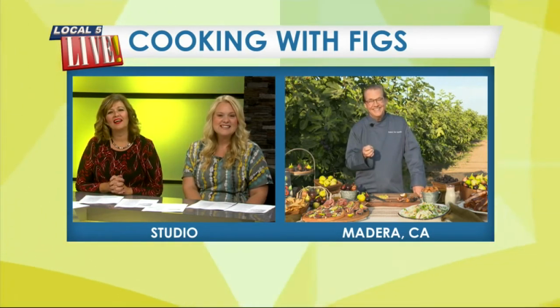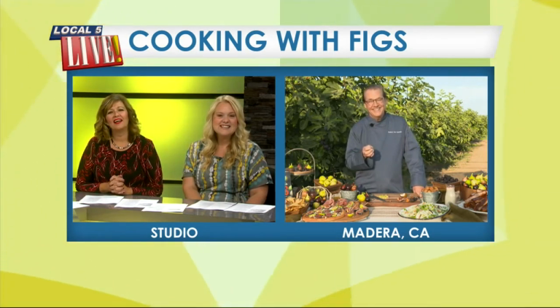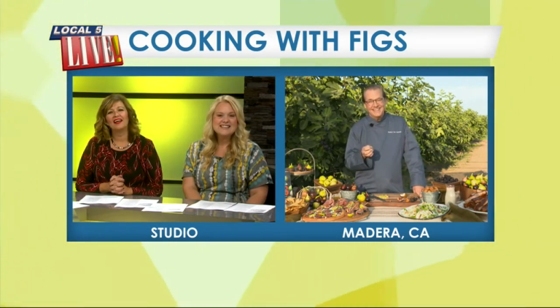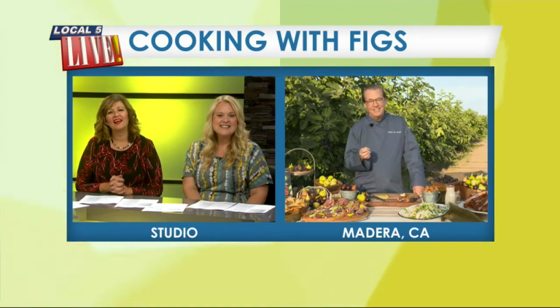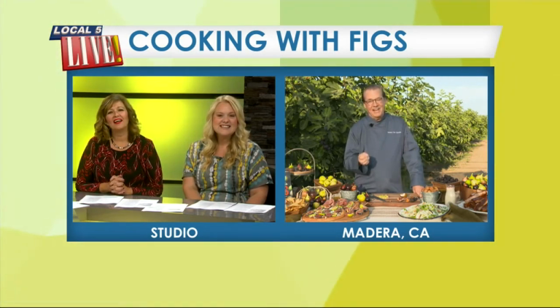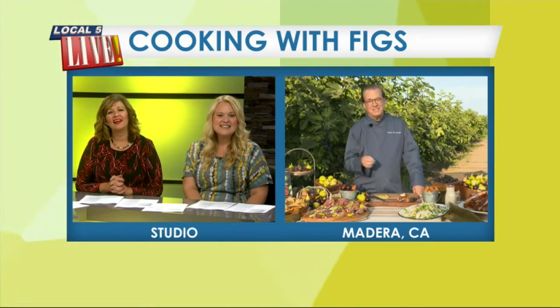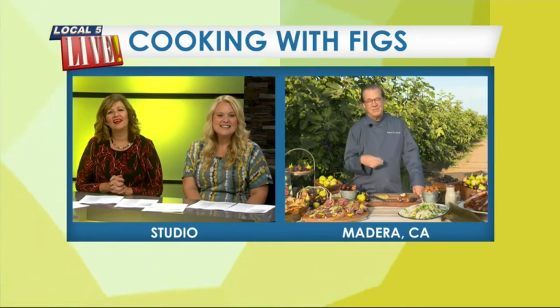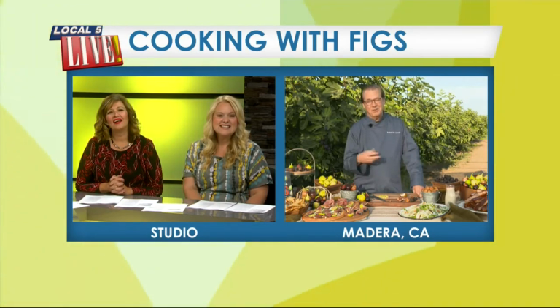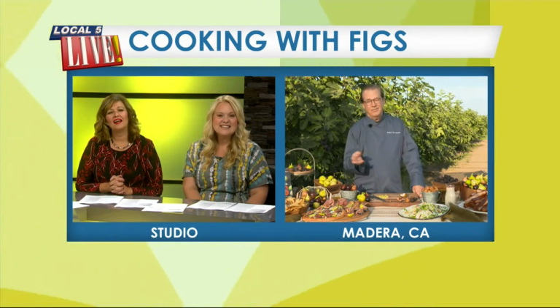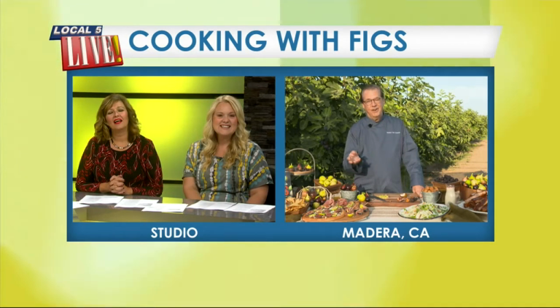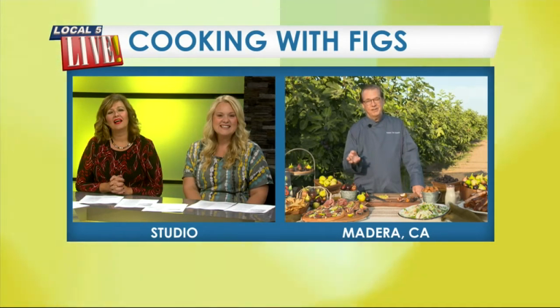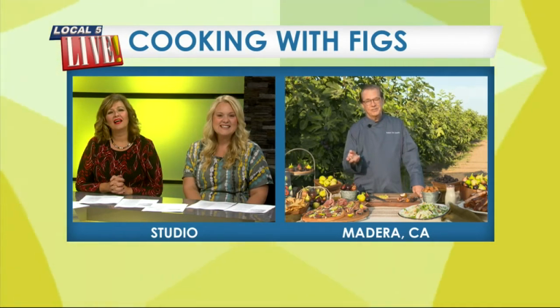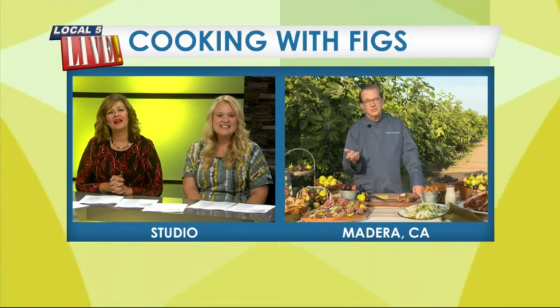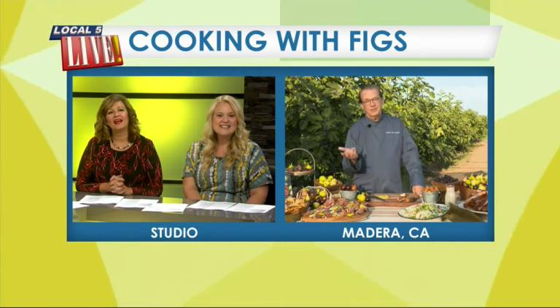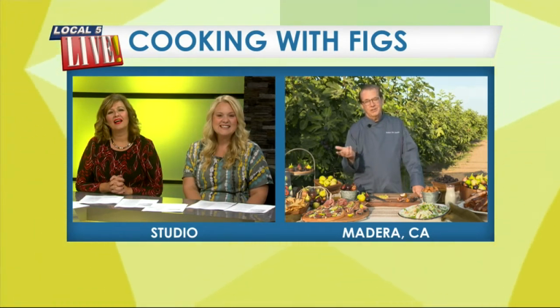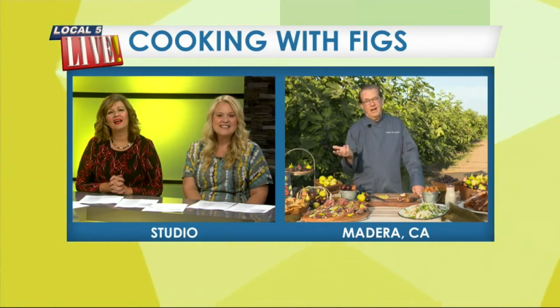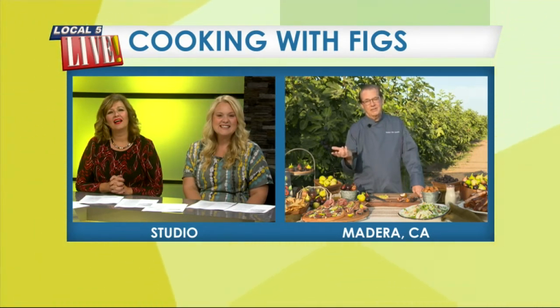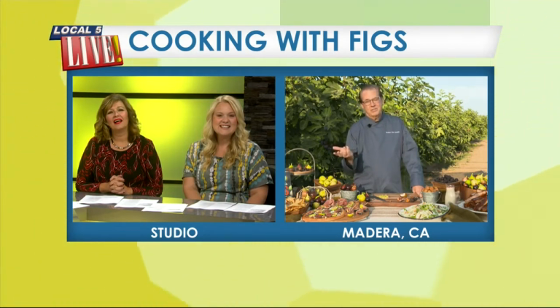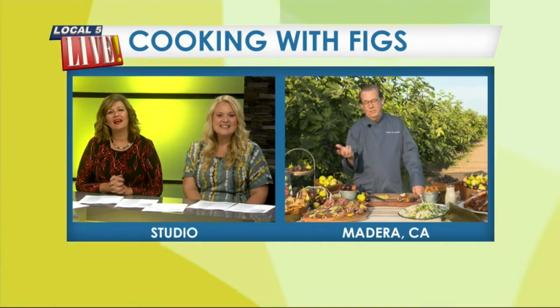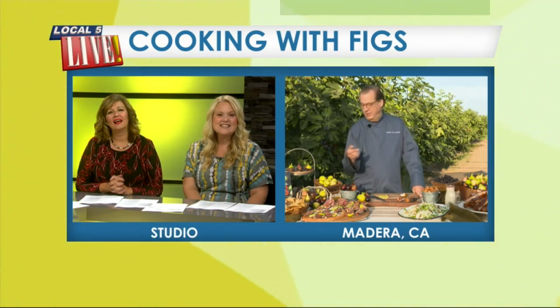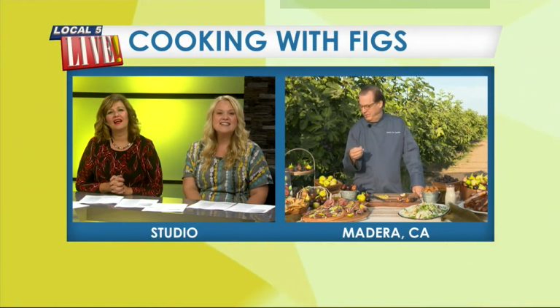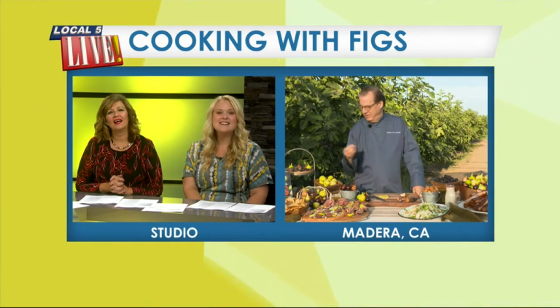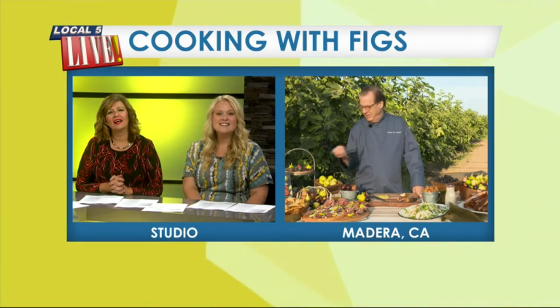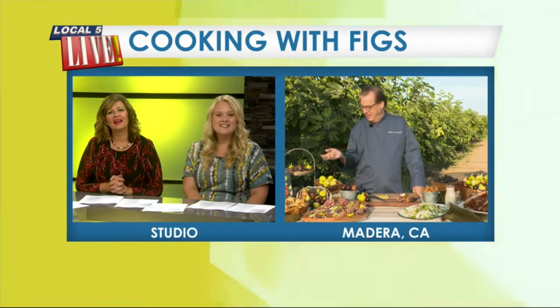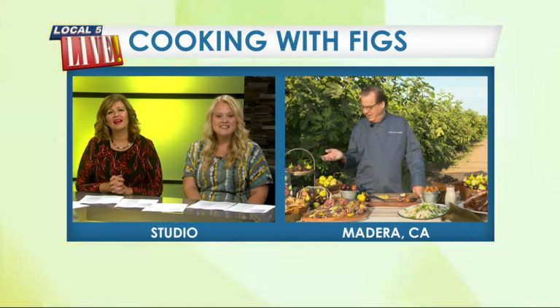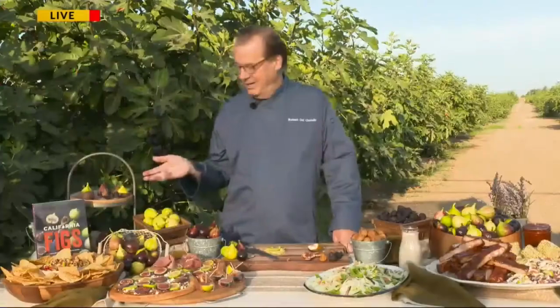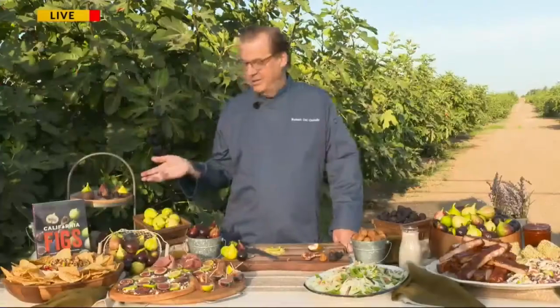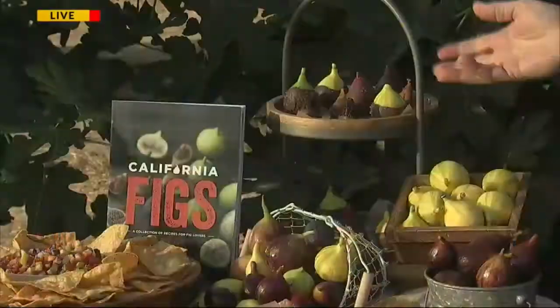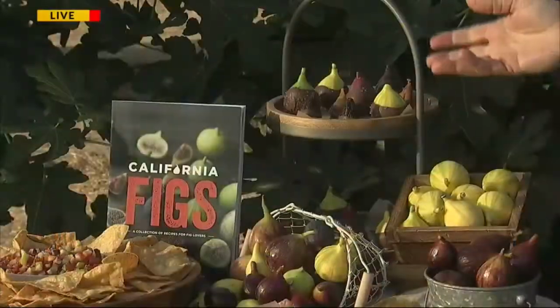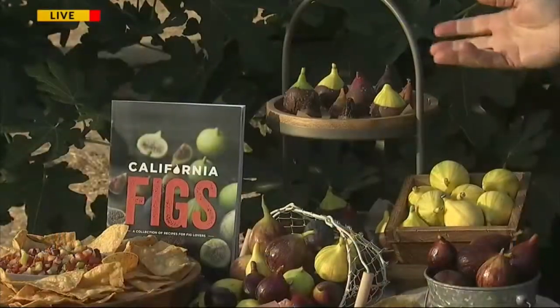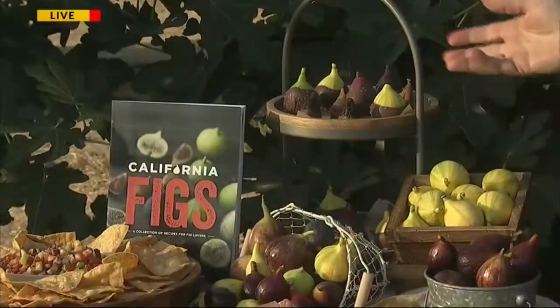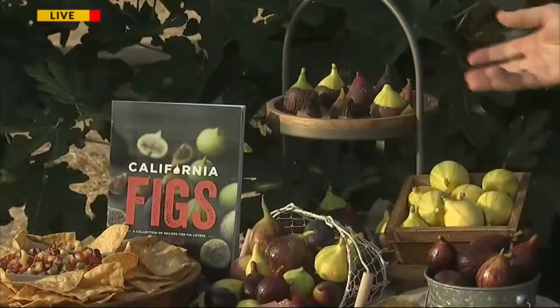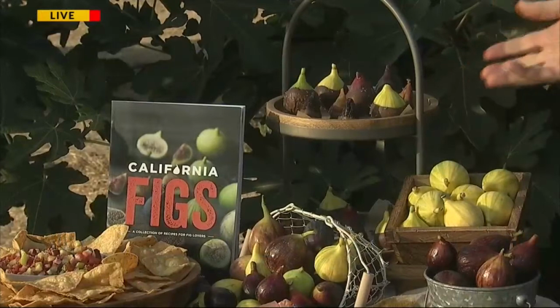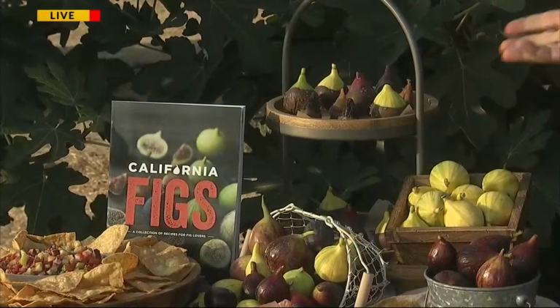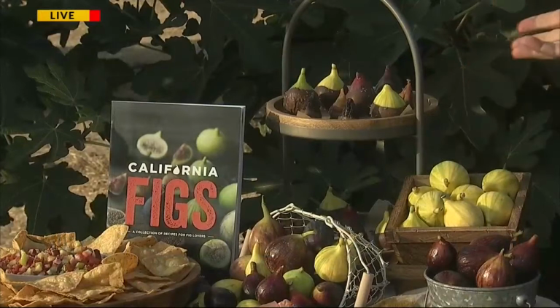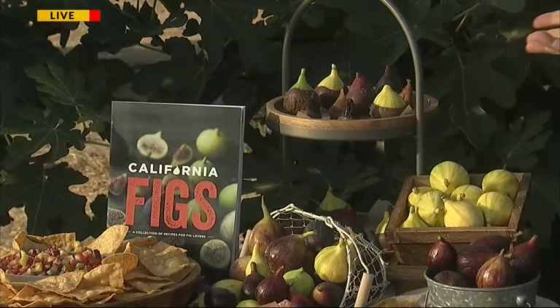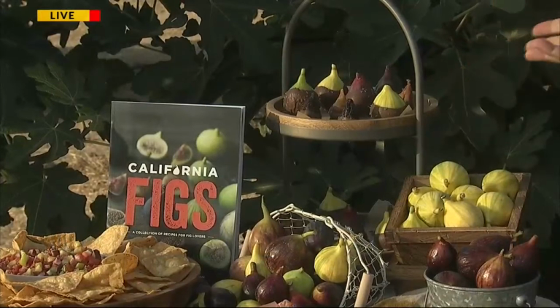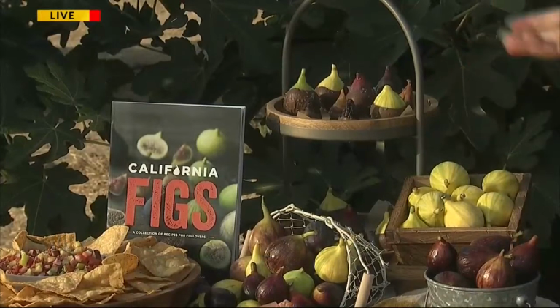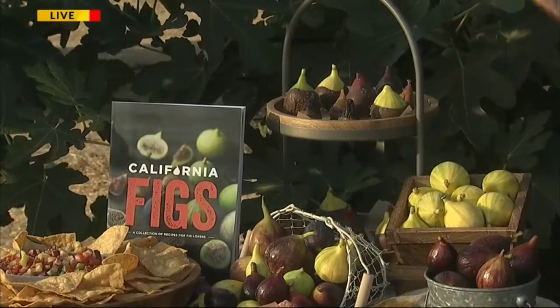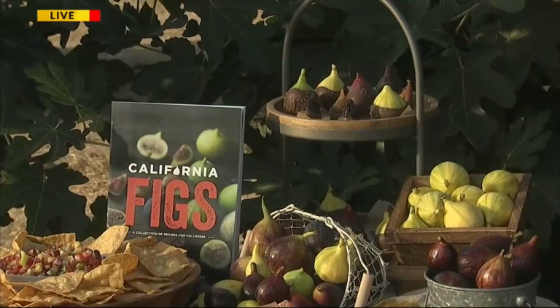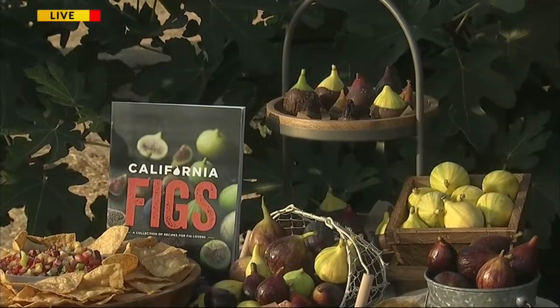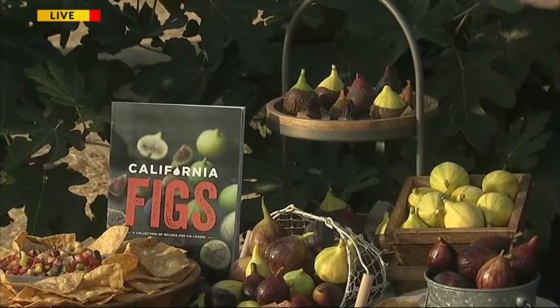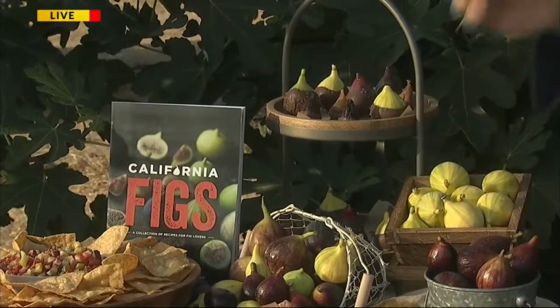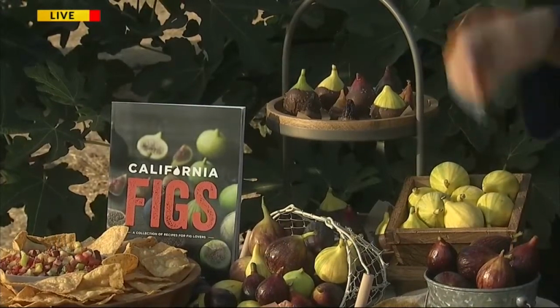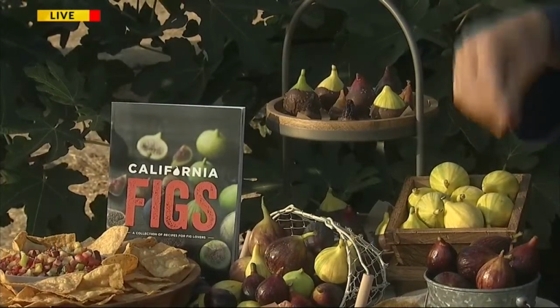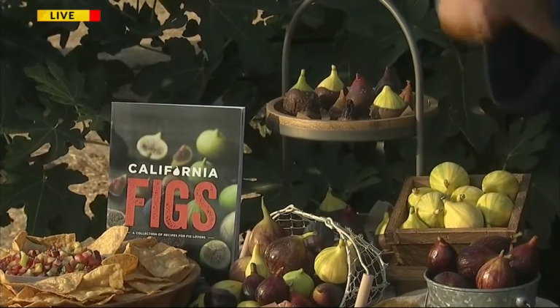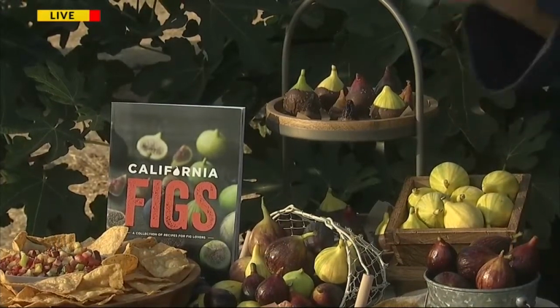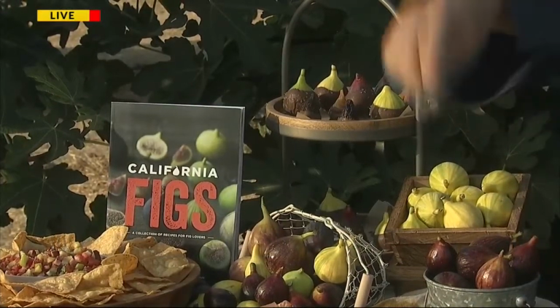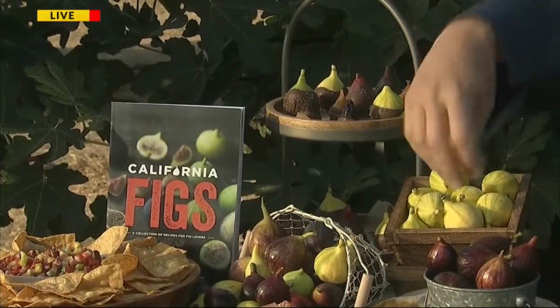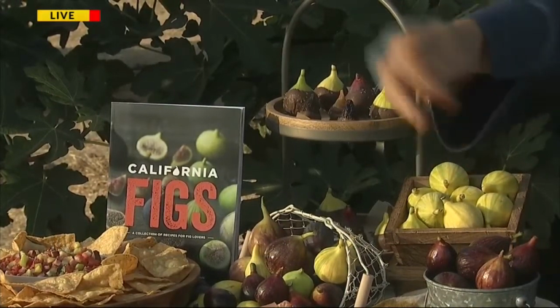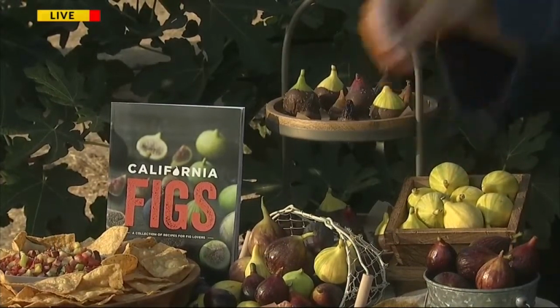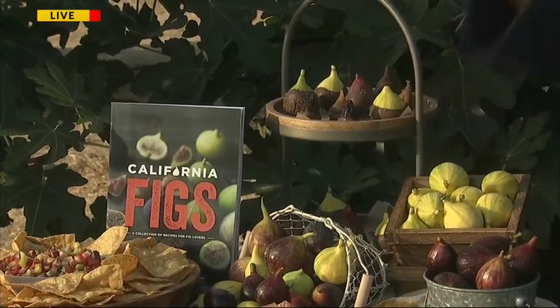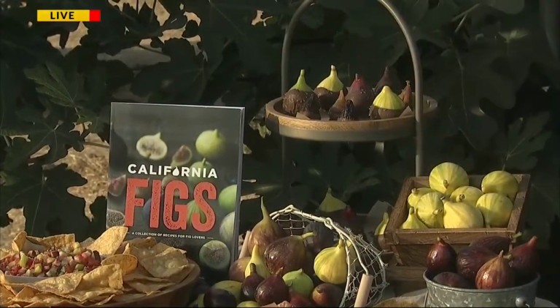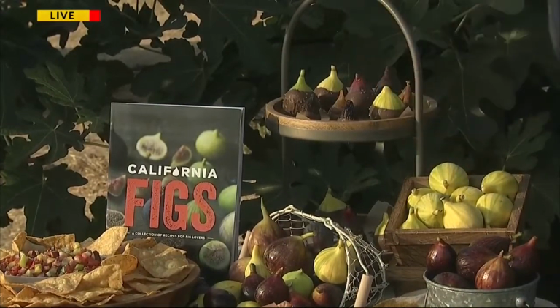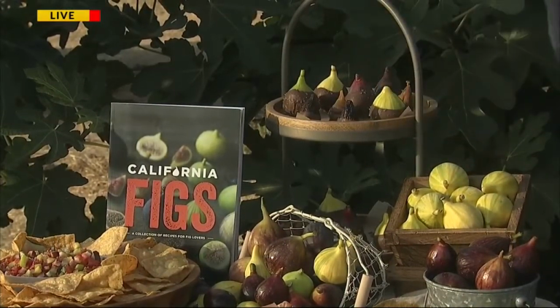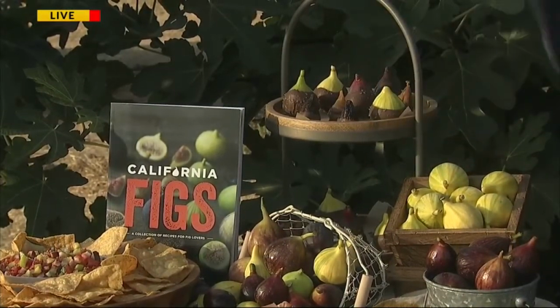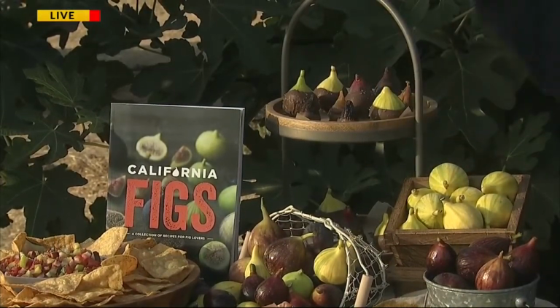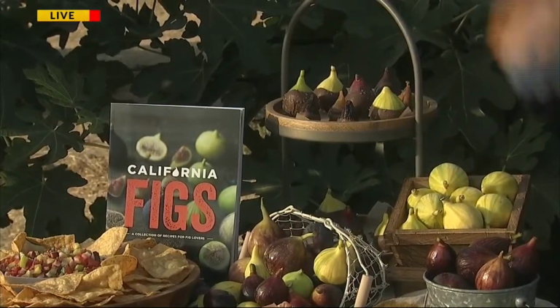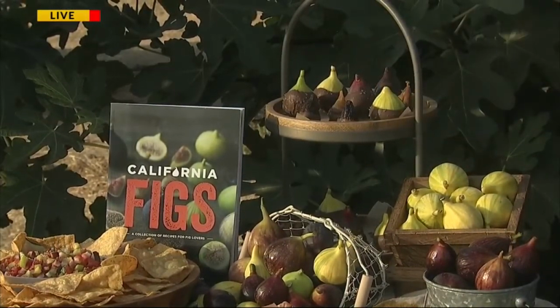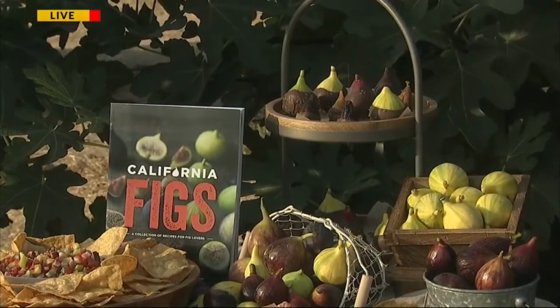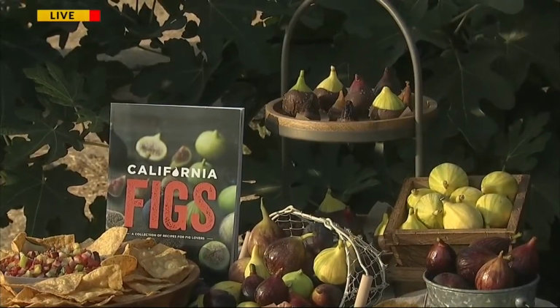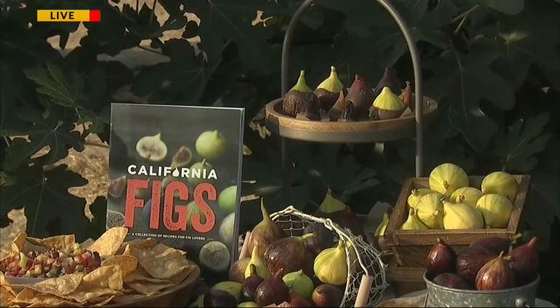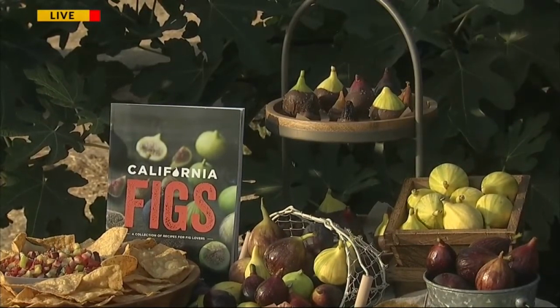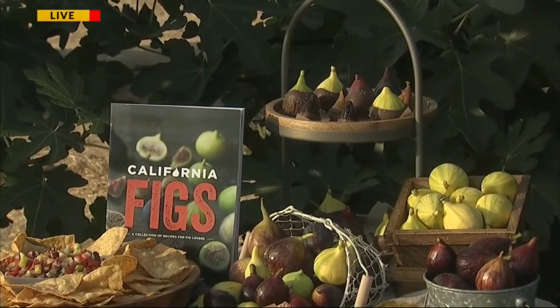If you like something fun for dessert, how simple — either a dried fig or a fresh California fig, just dip it in chocolate. Couldn't be any better.